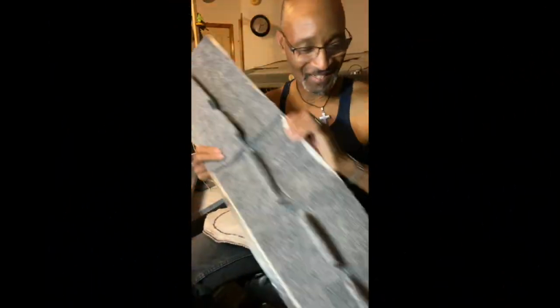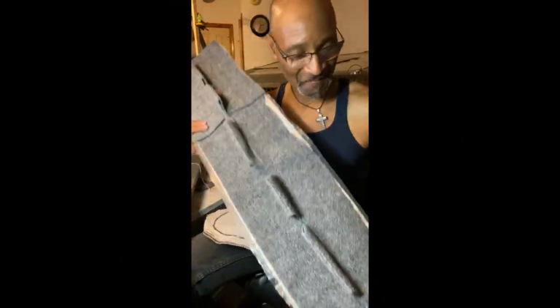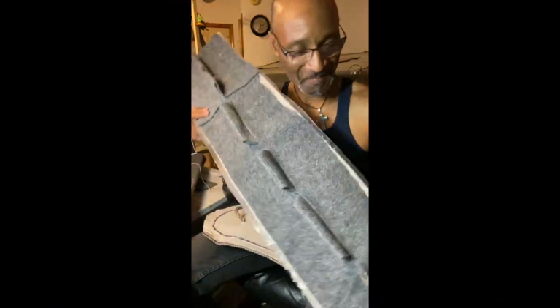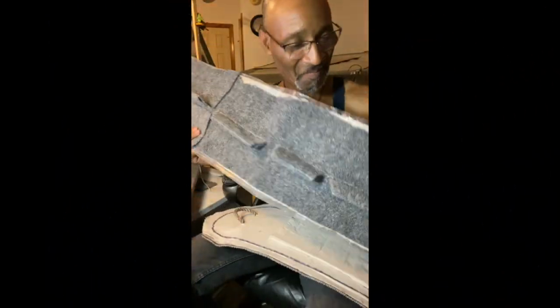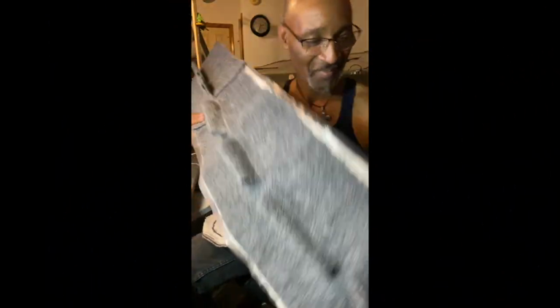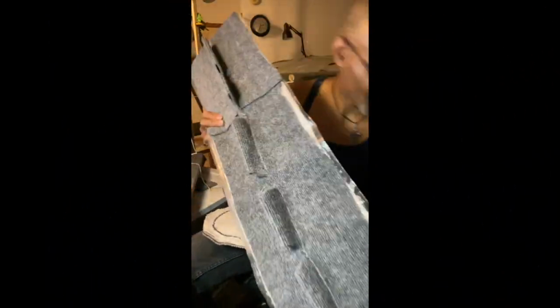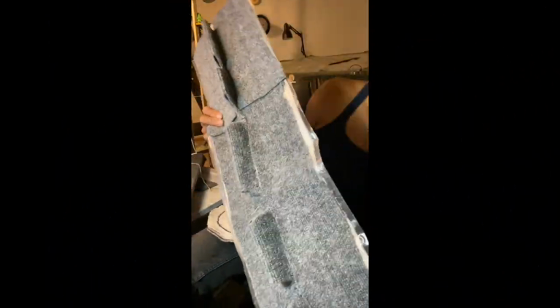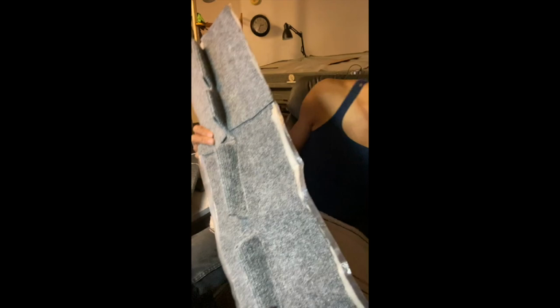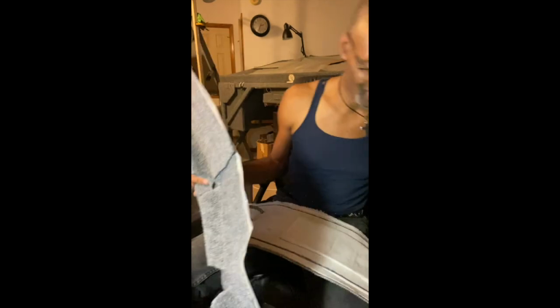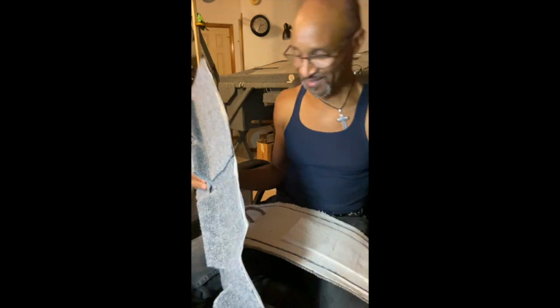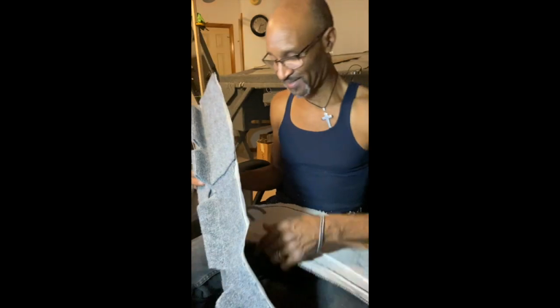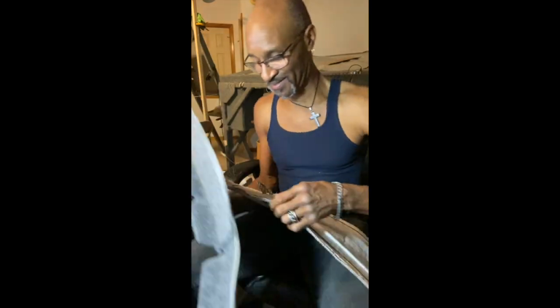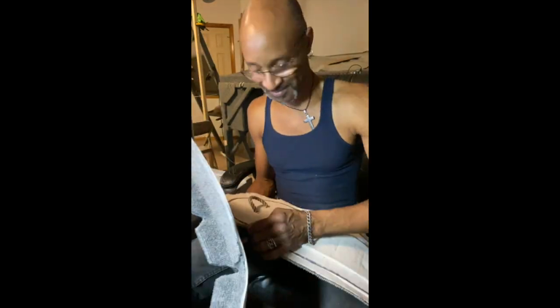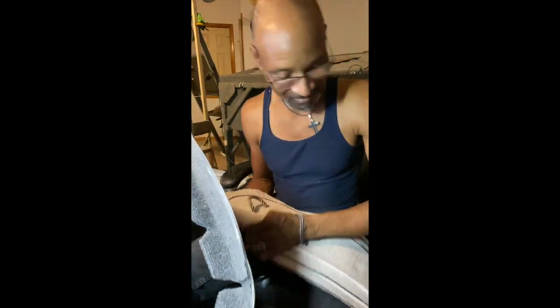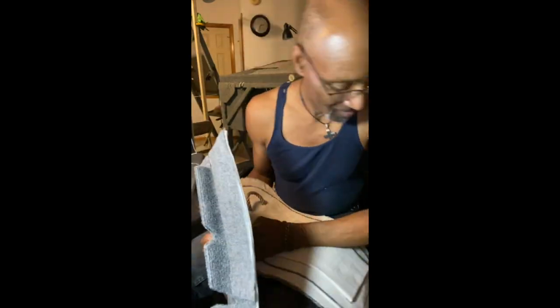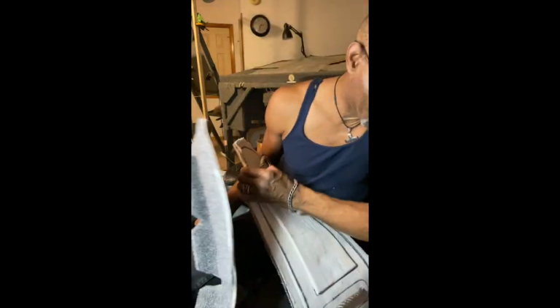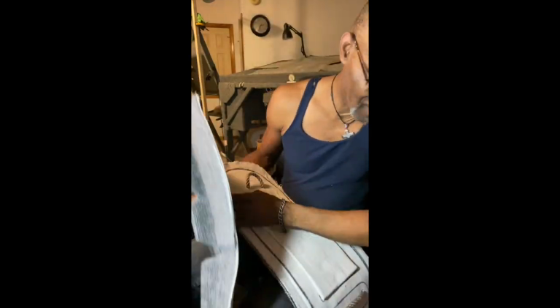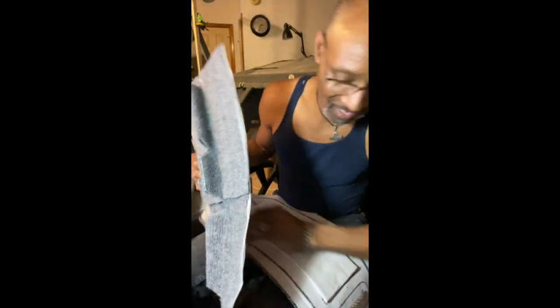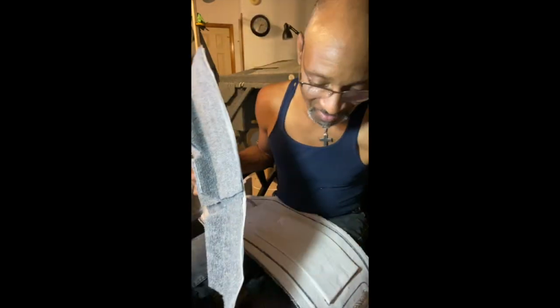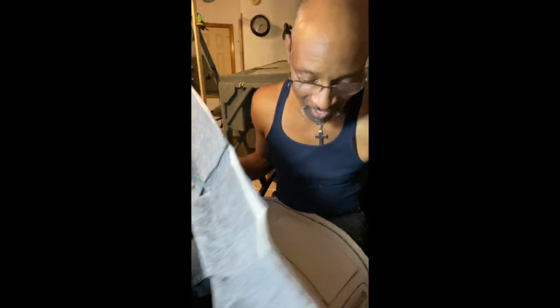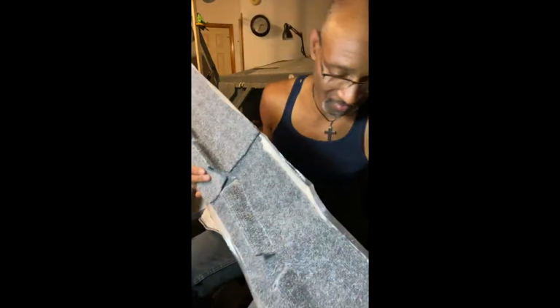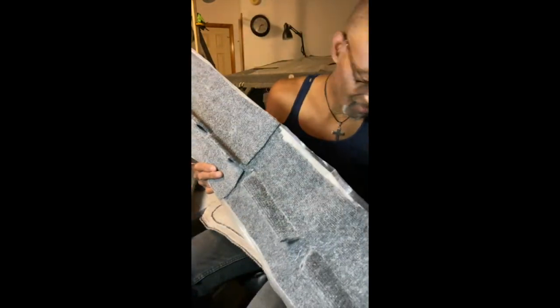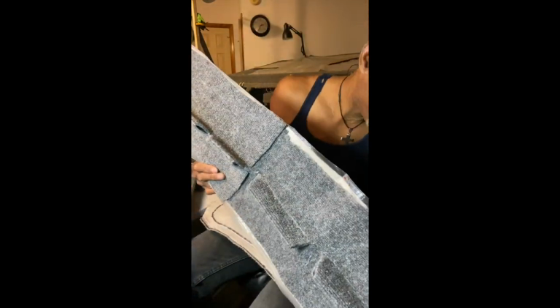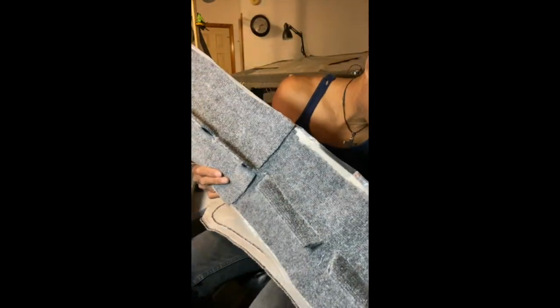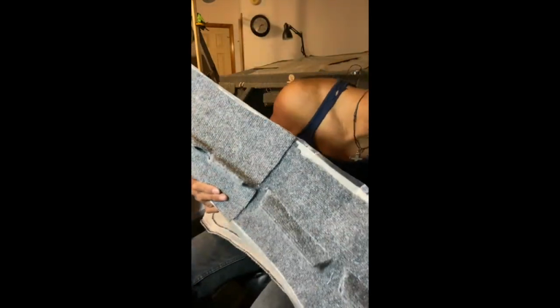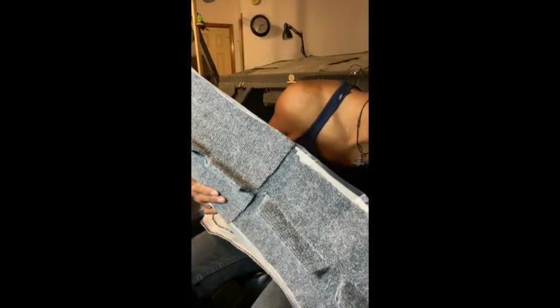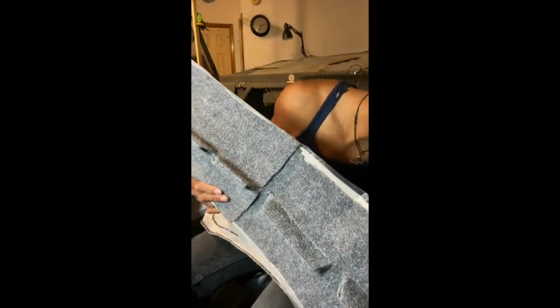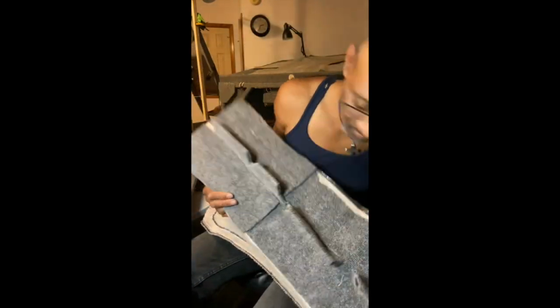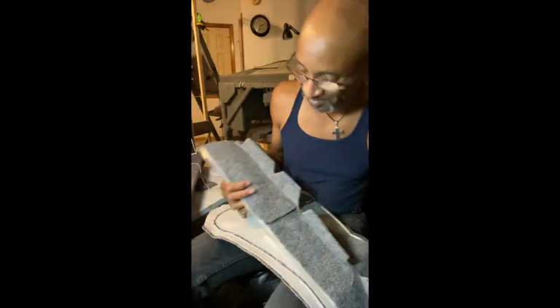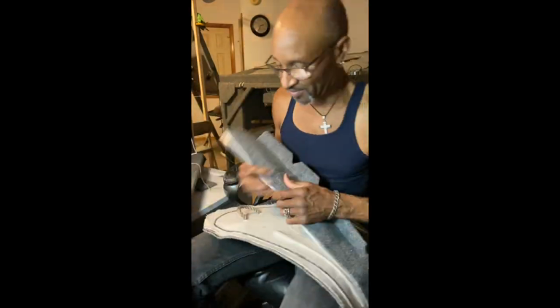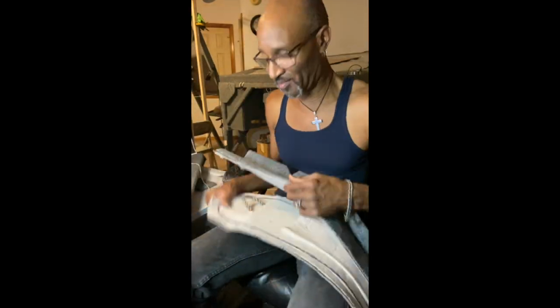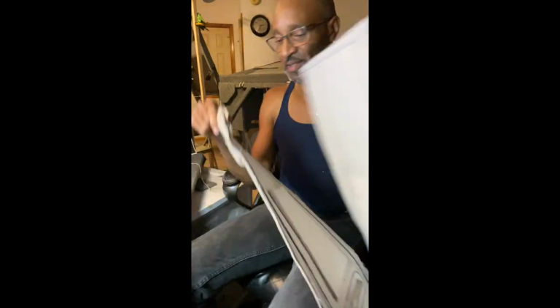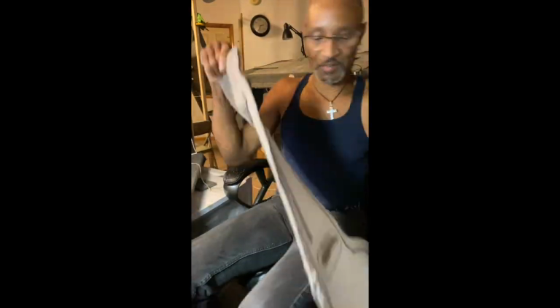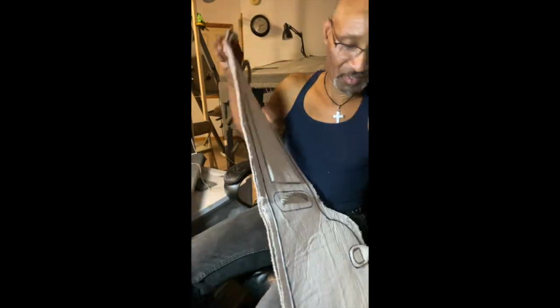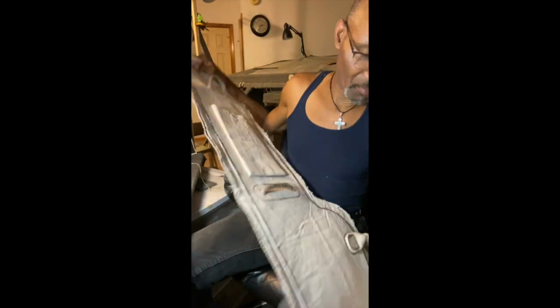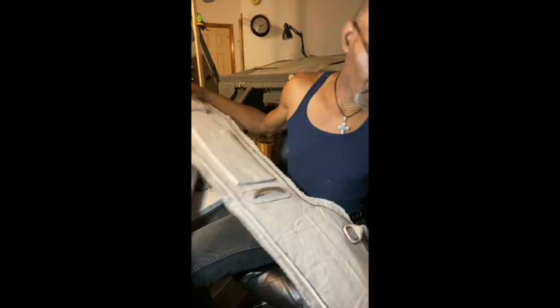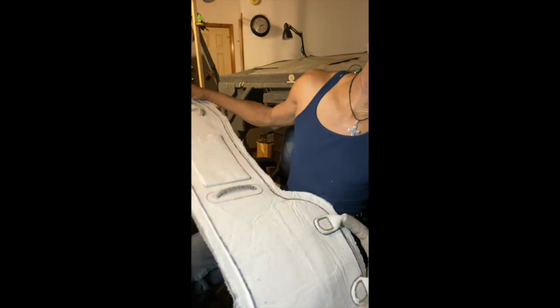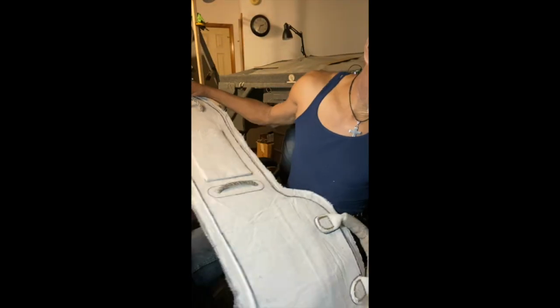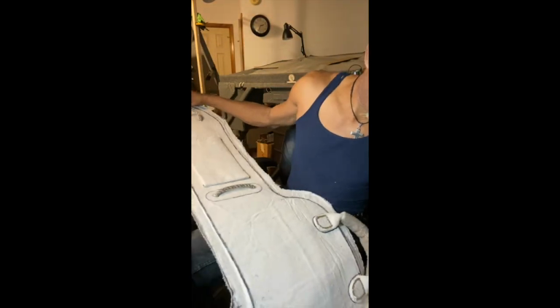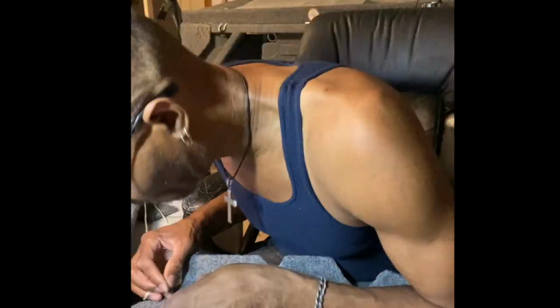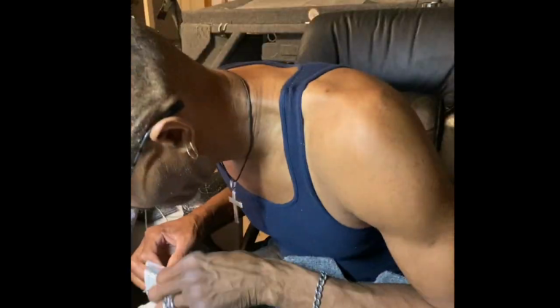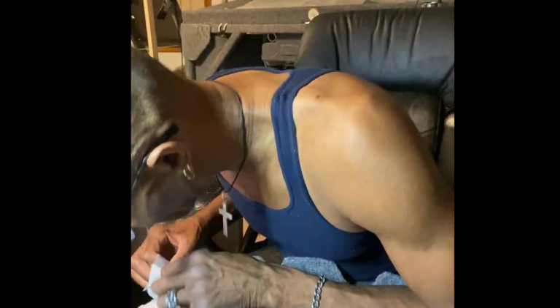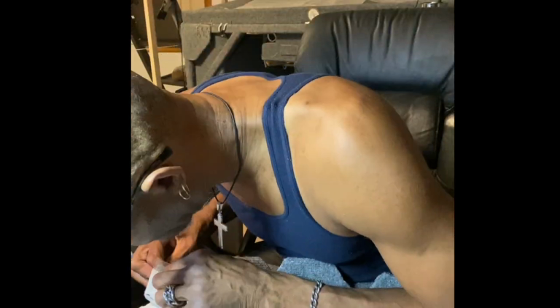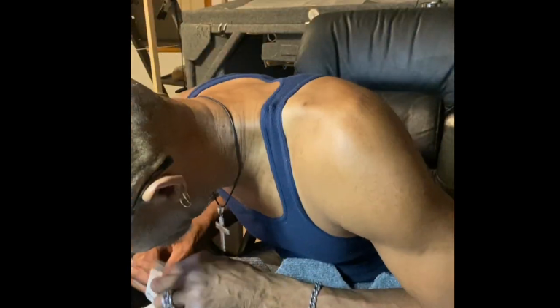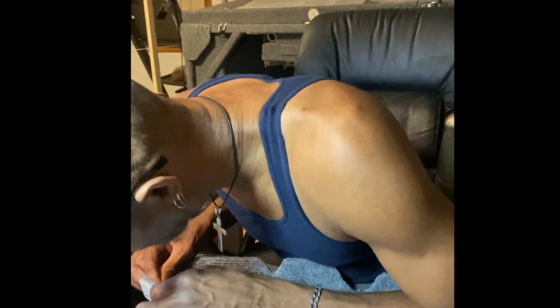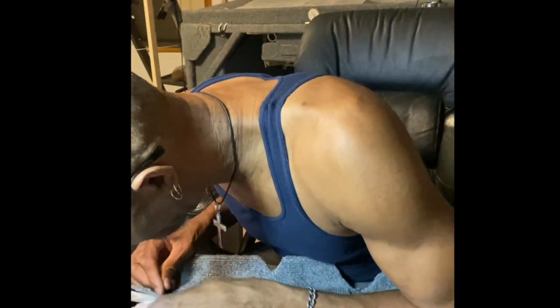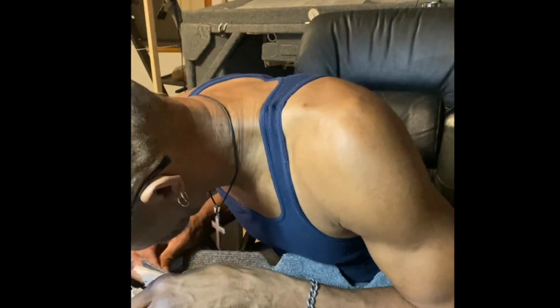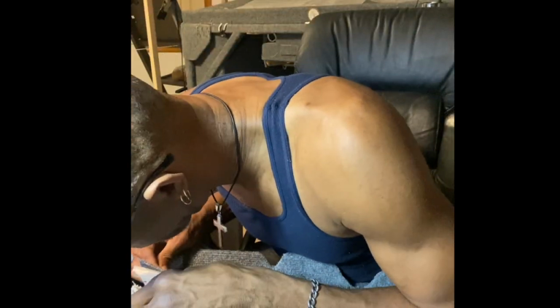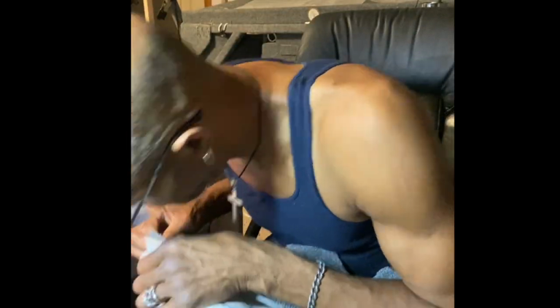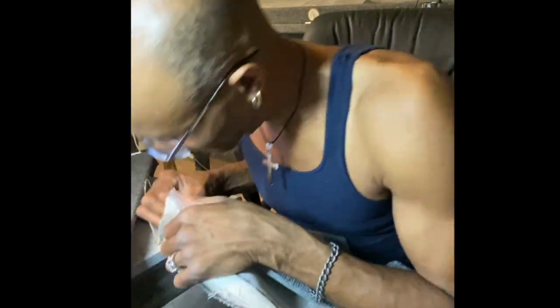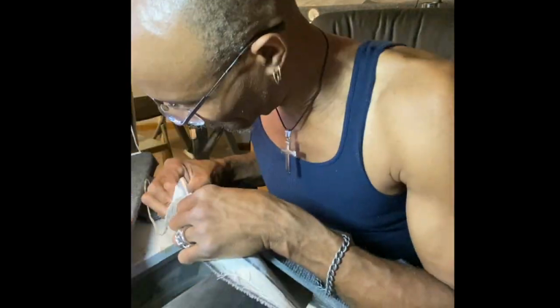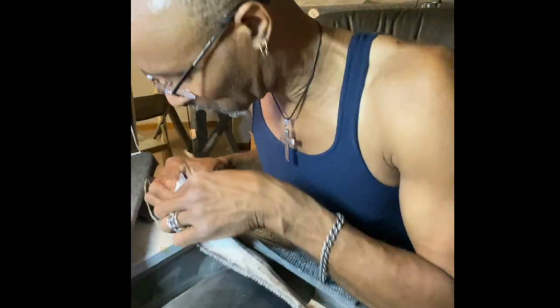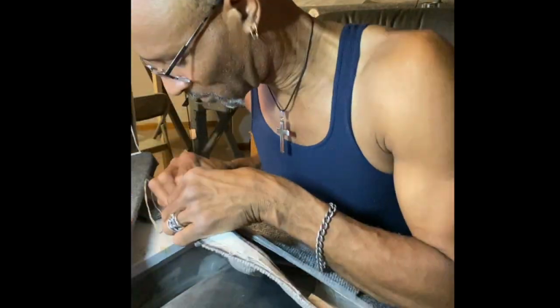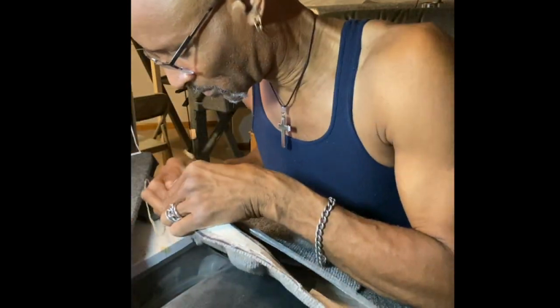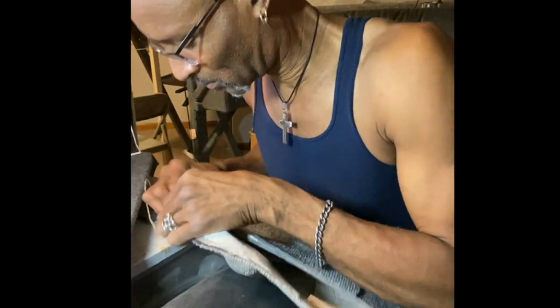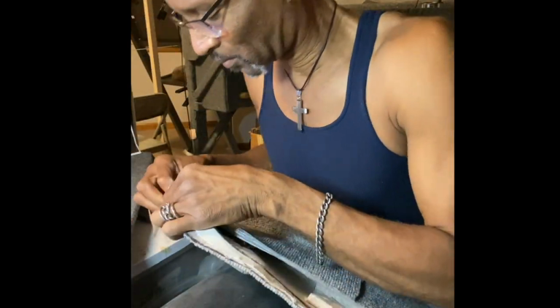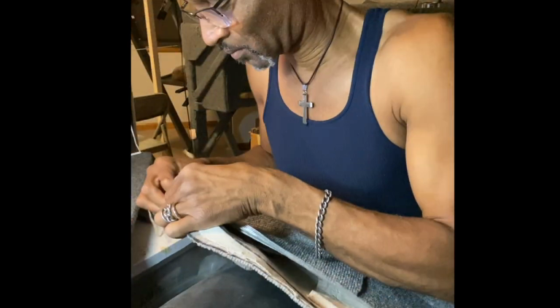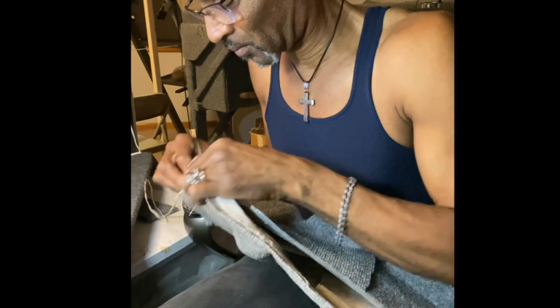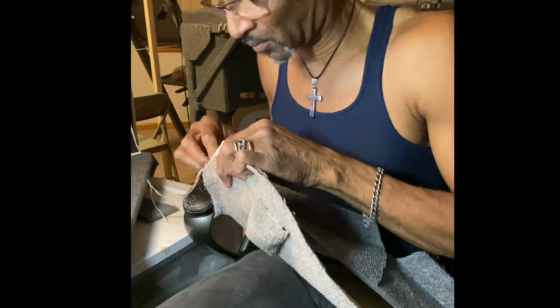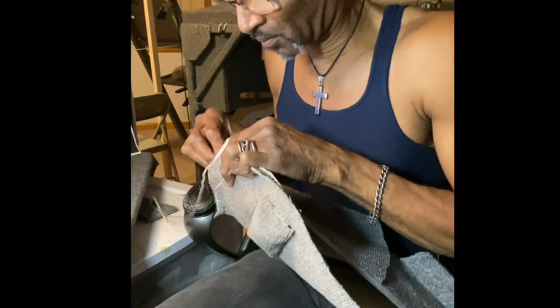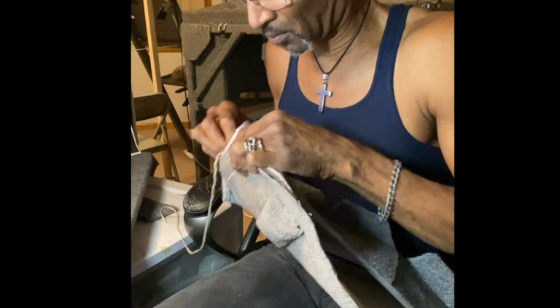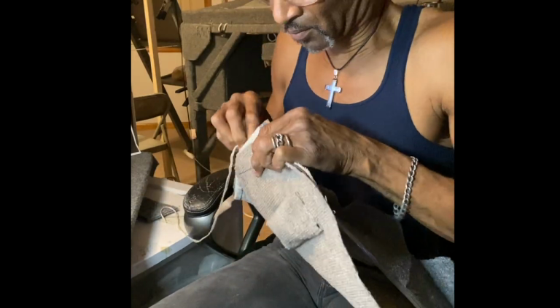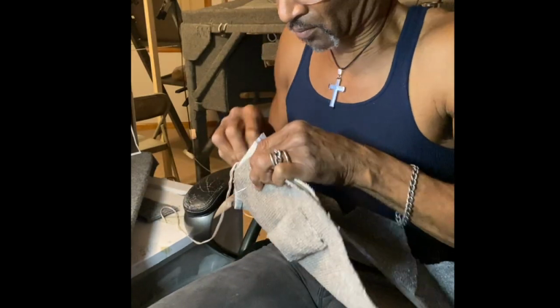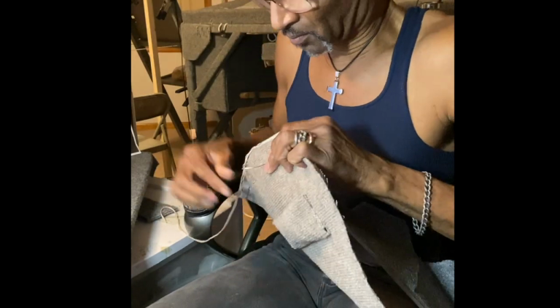And now it's time for the tent maker tailor work. This is the moment where I actually have to sew the parts together.